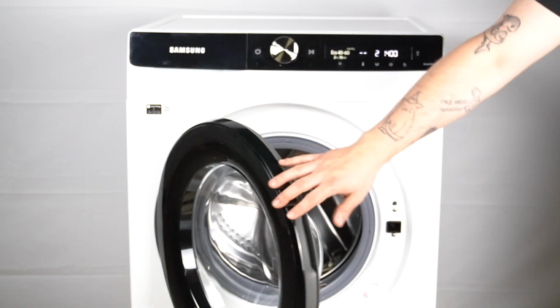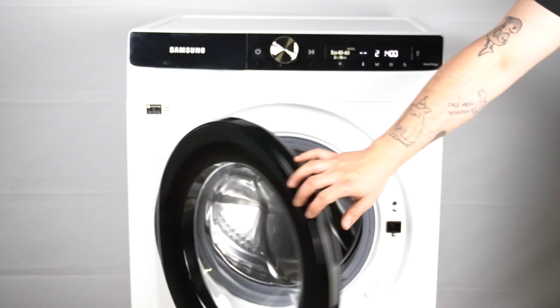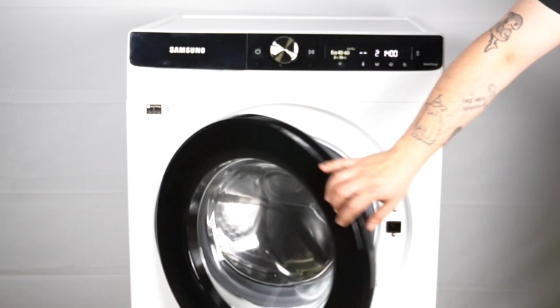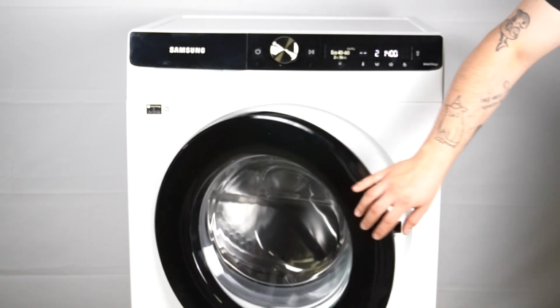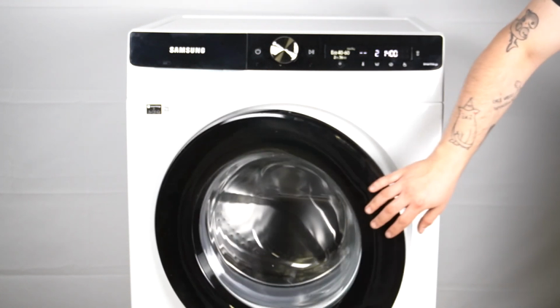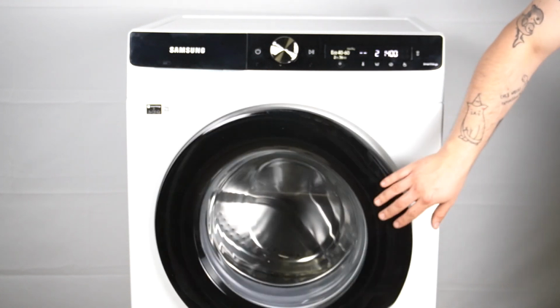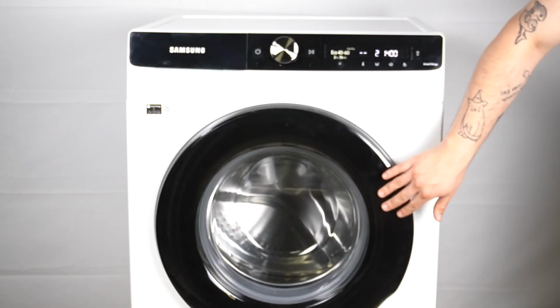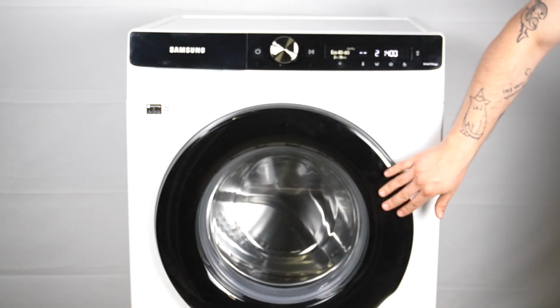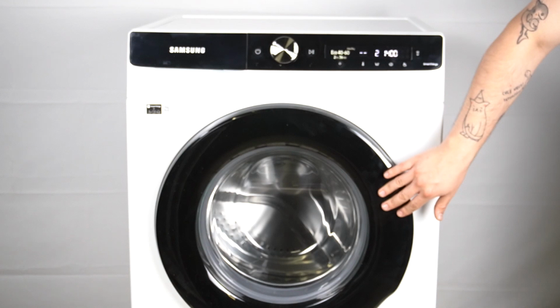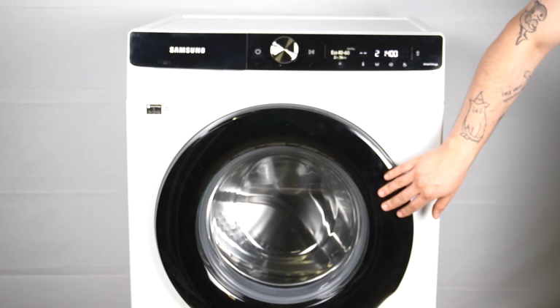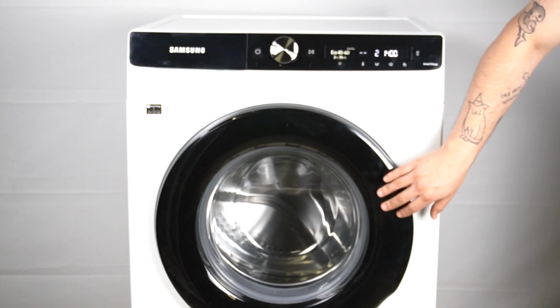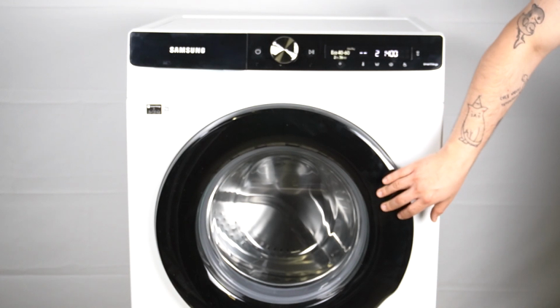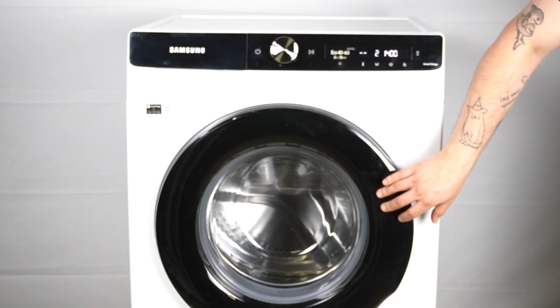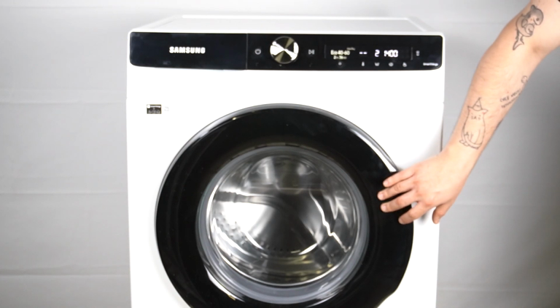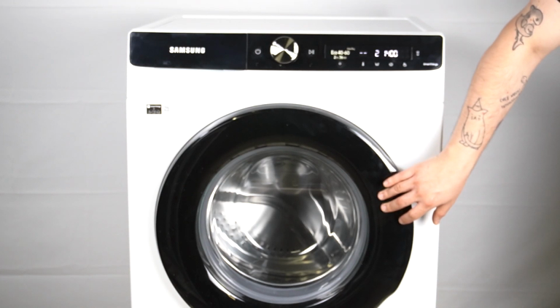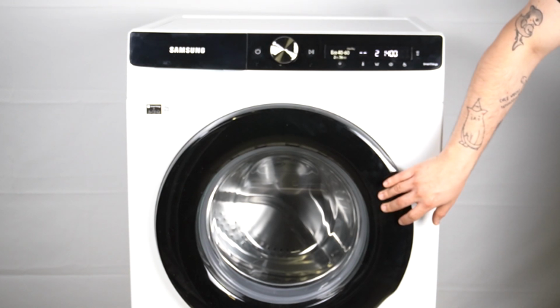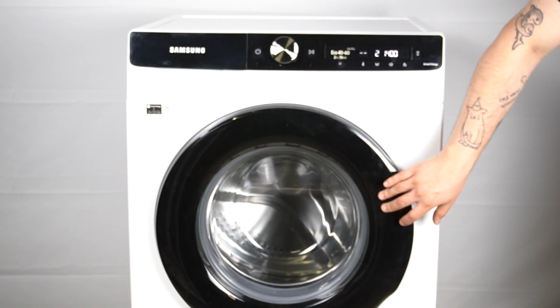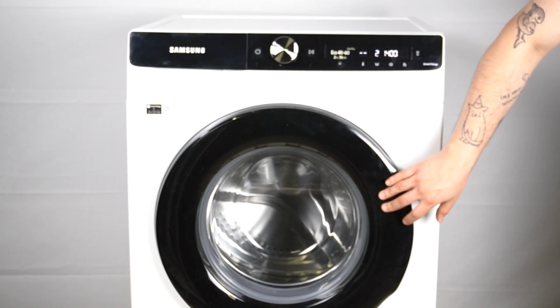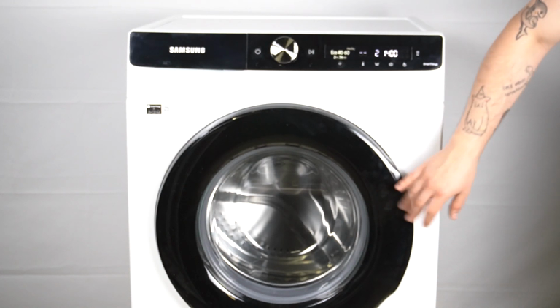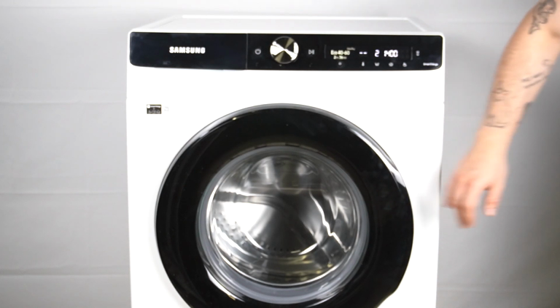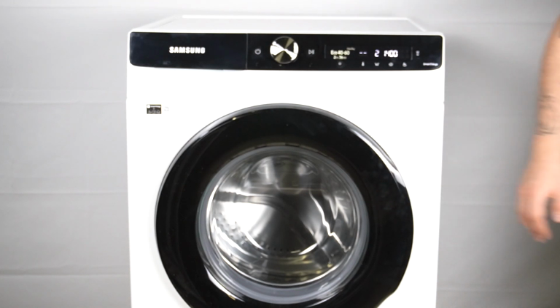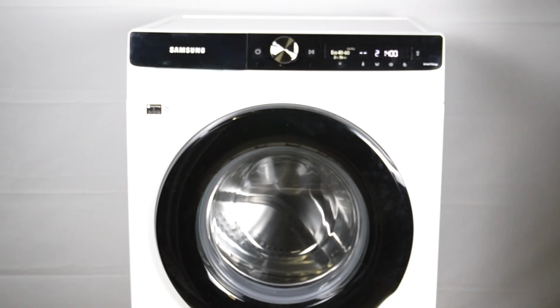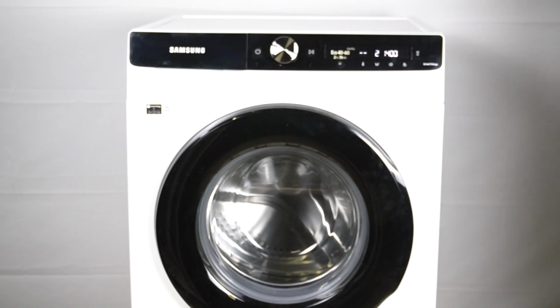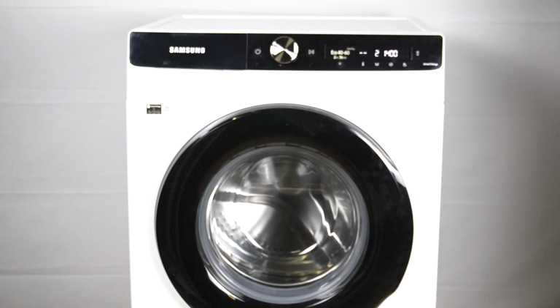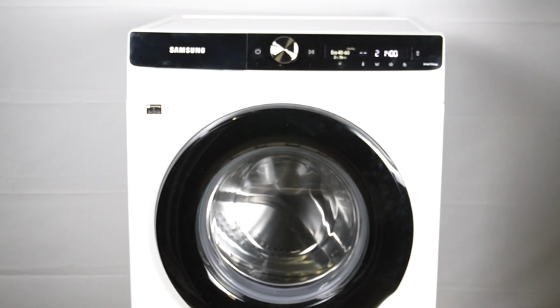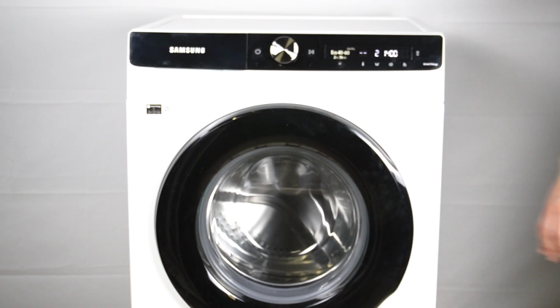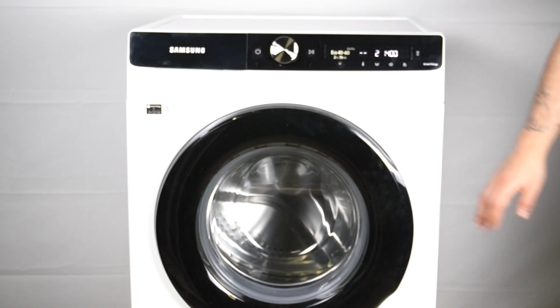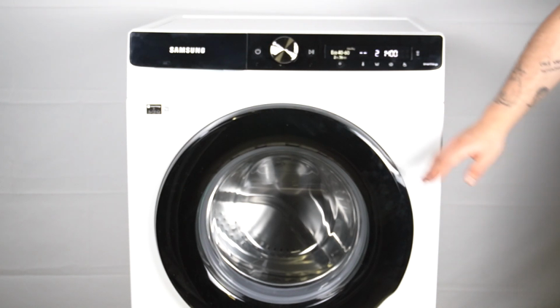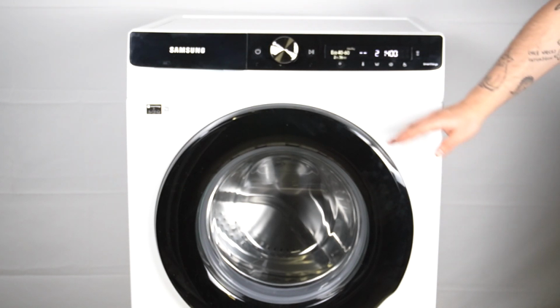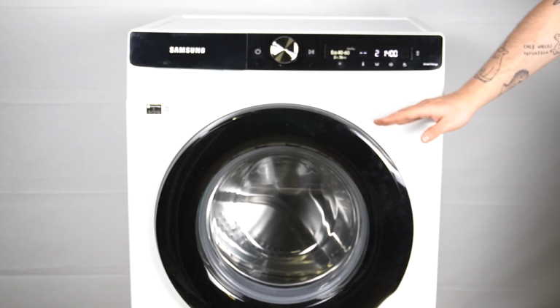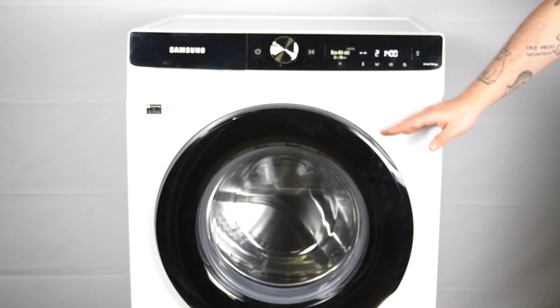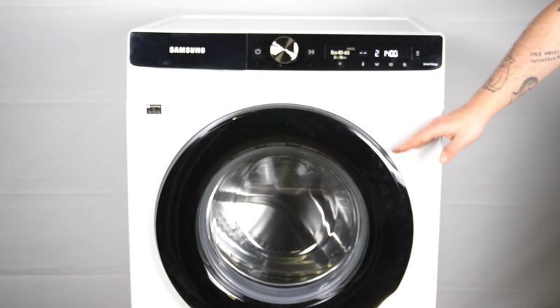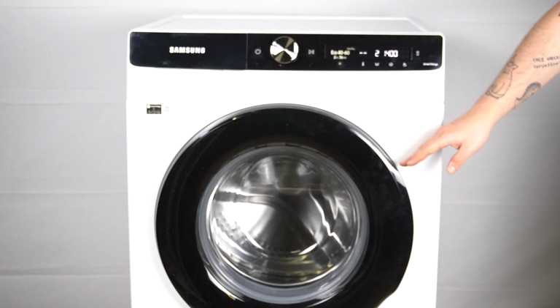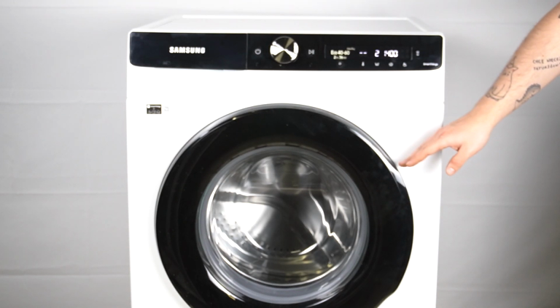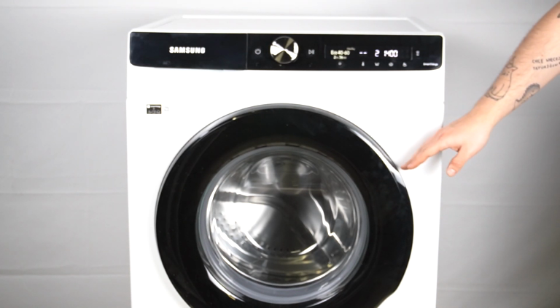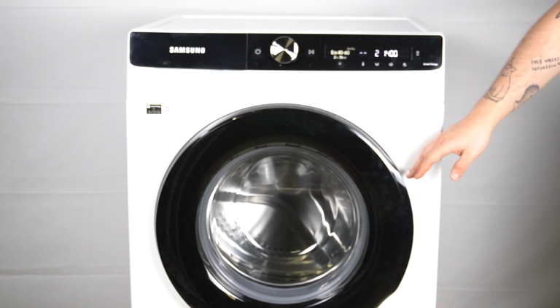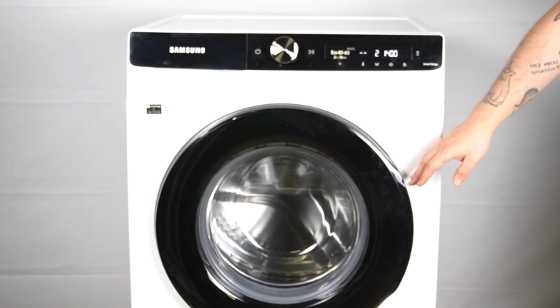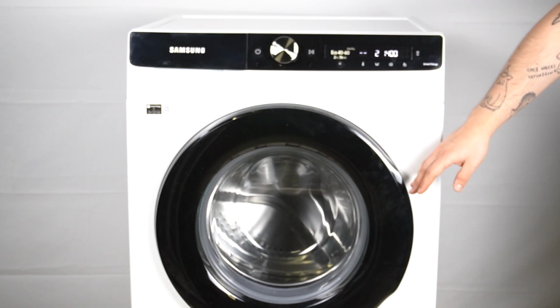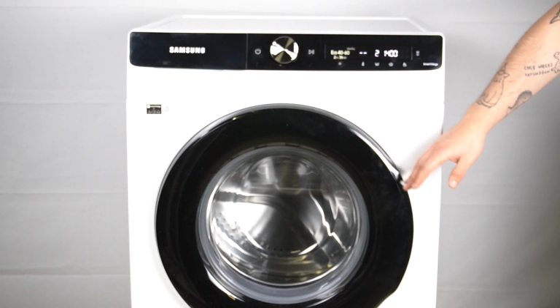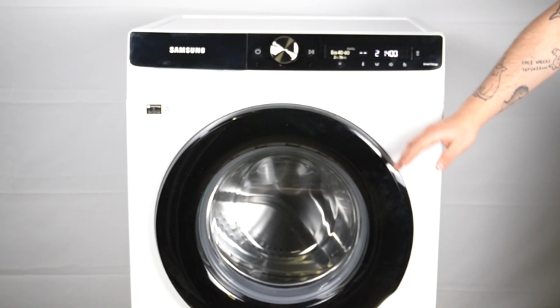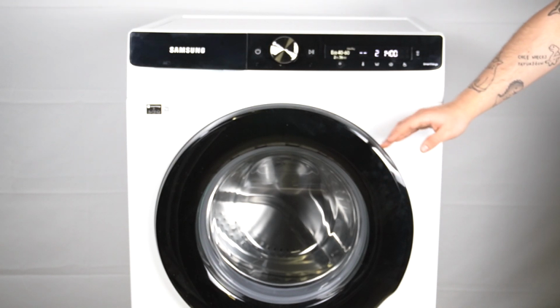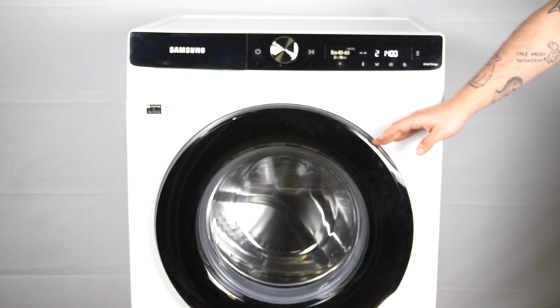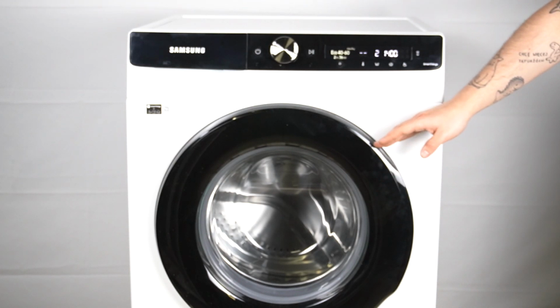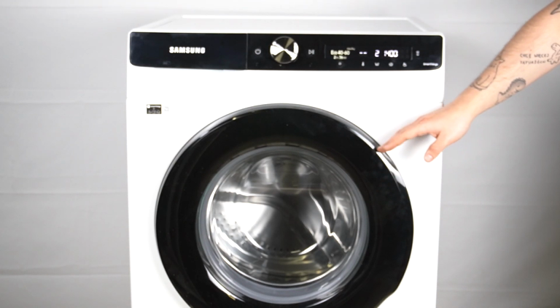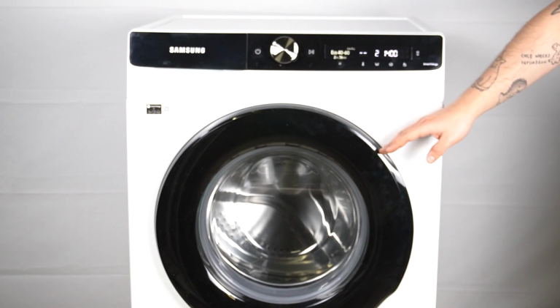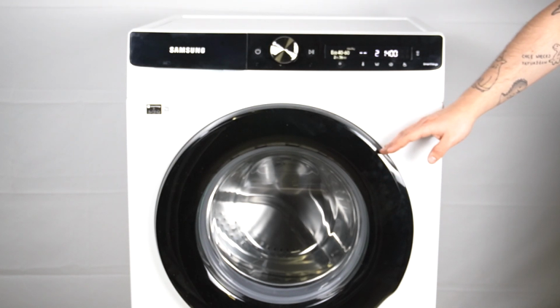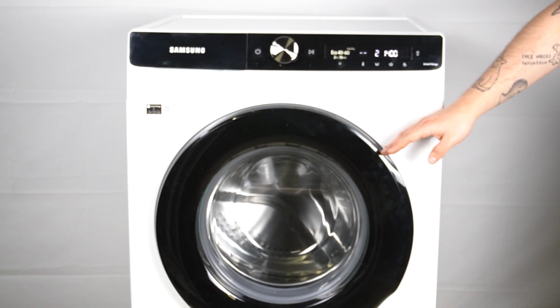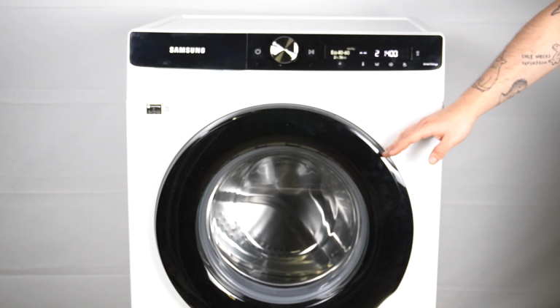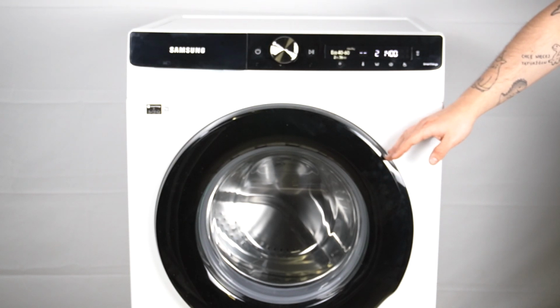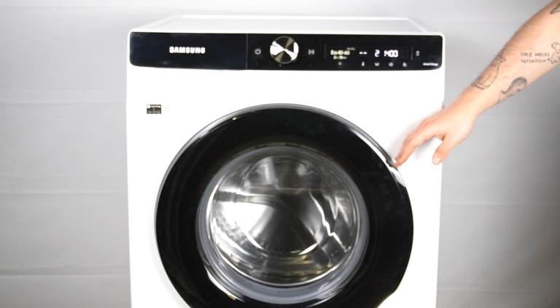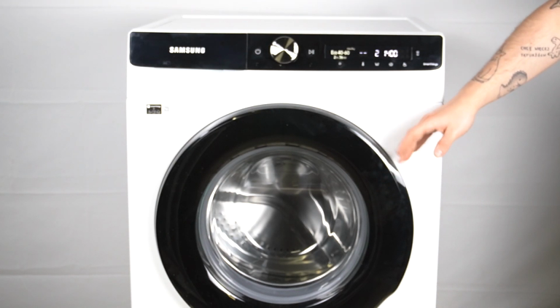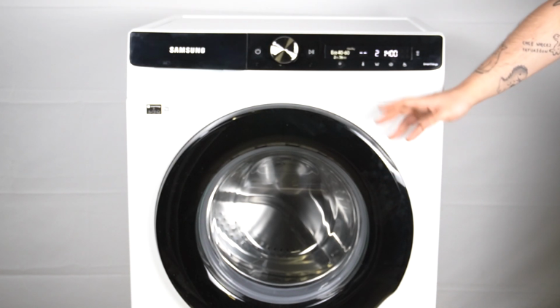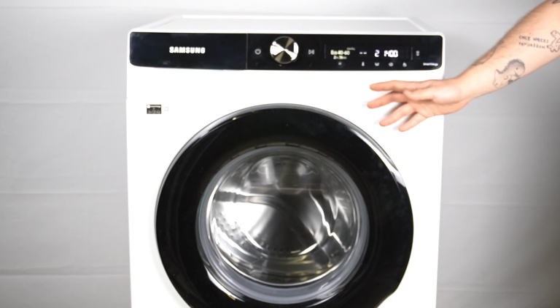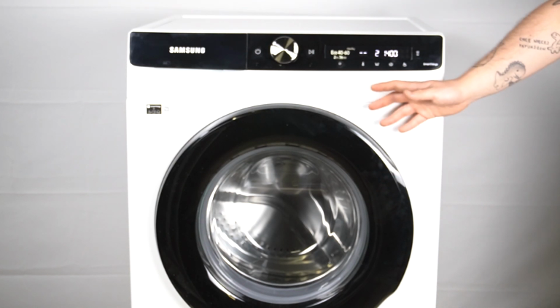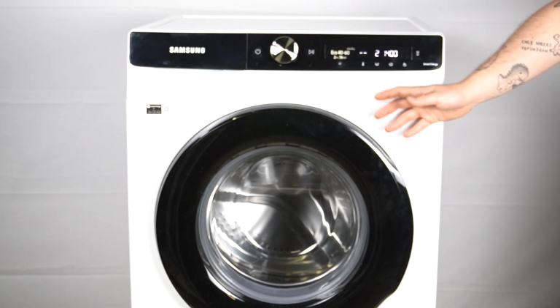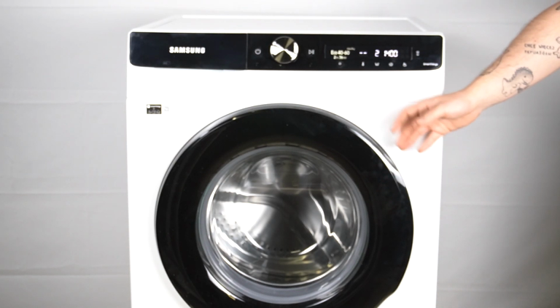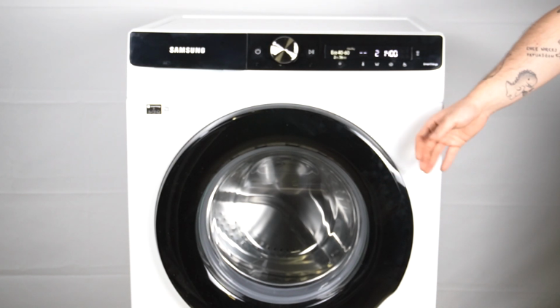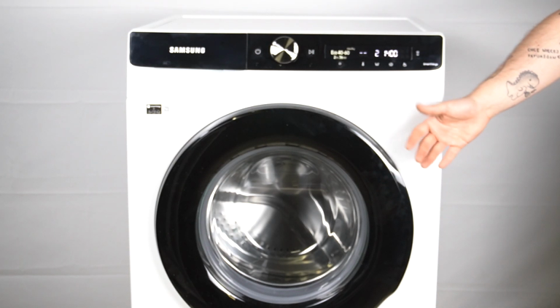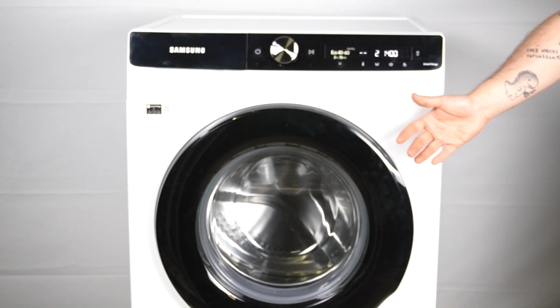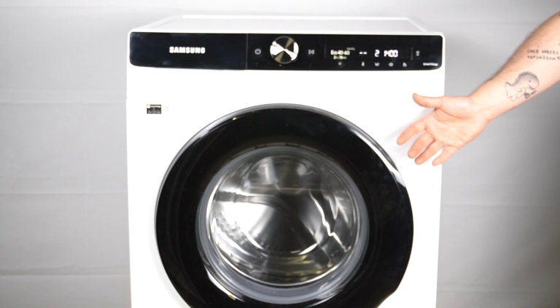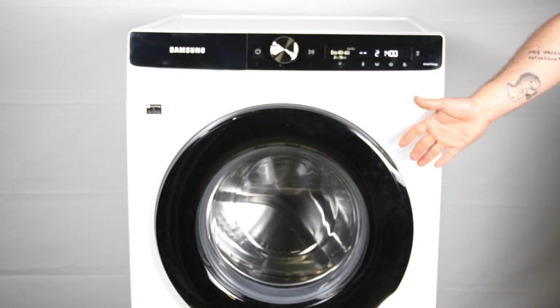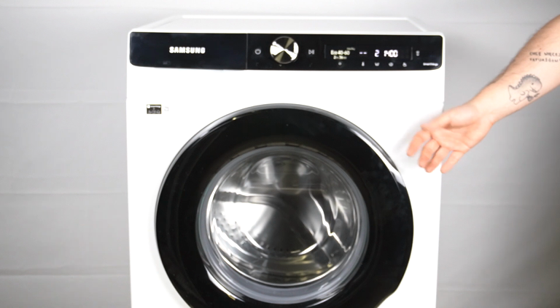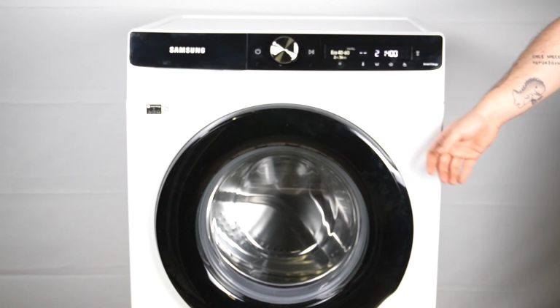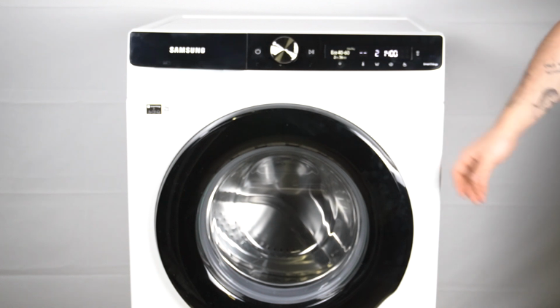Close the door. Remember to load the laundry on top of the capsule, and now just start your program.